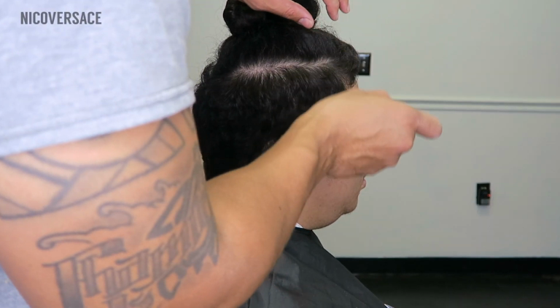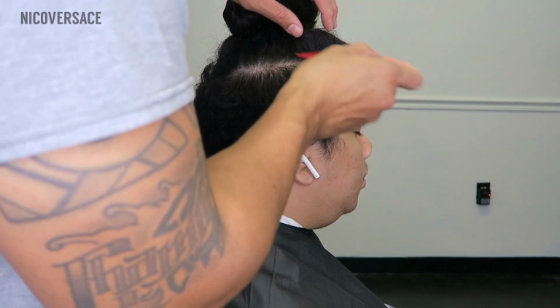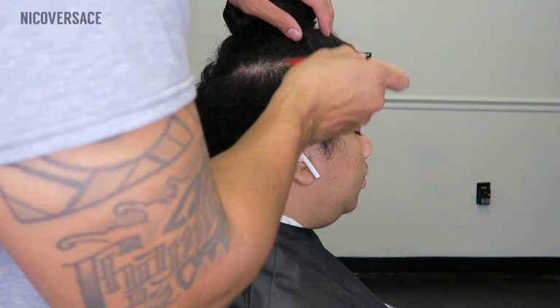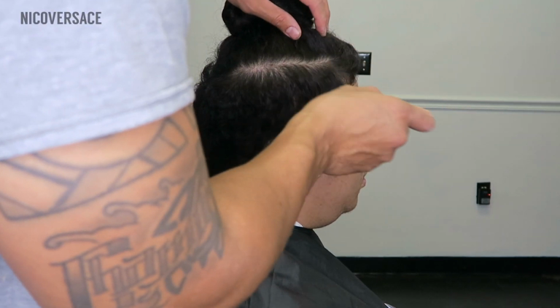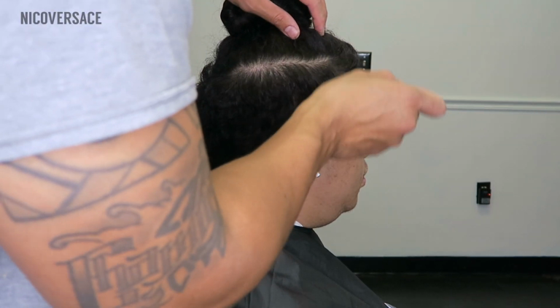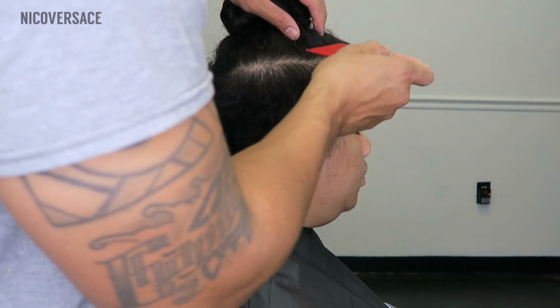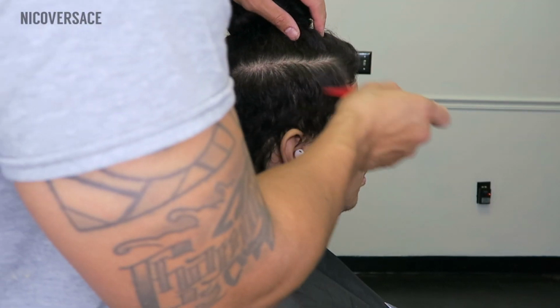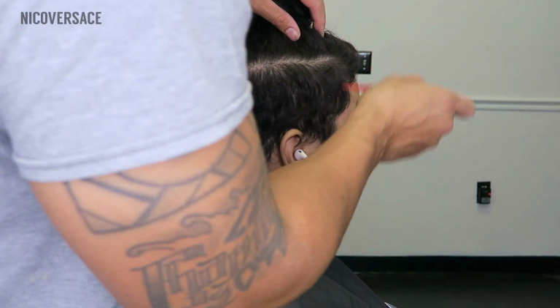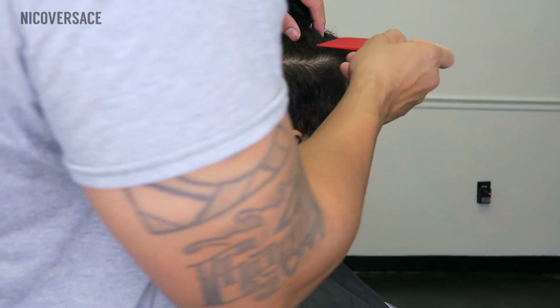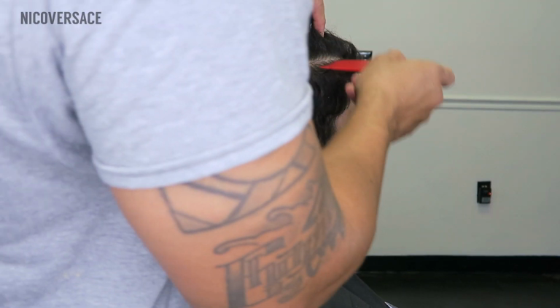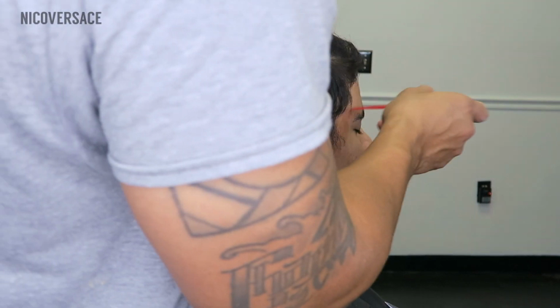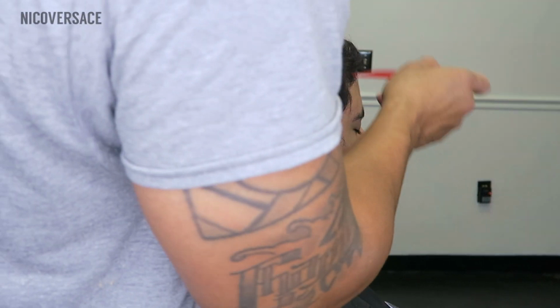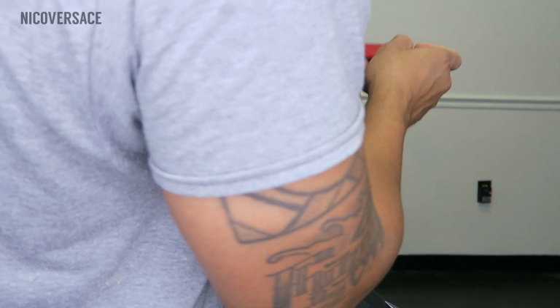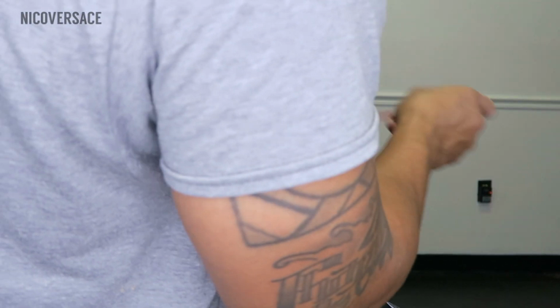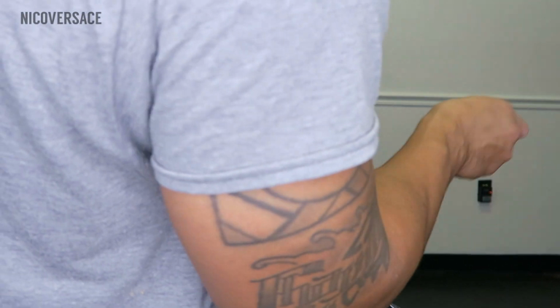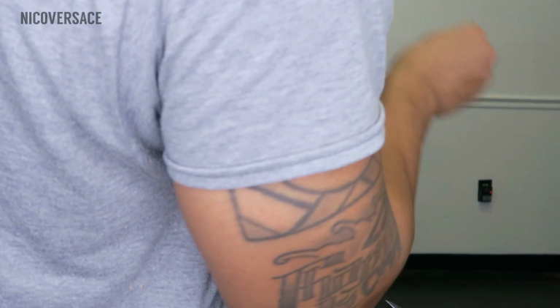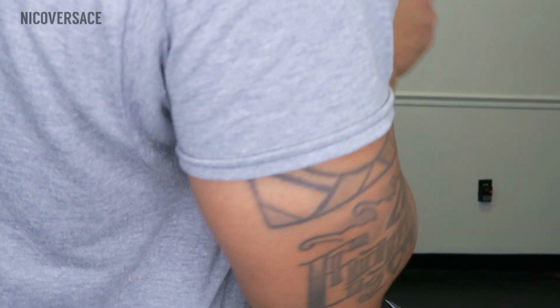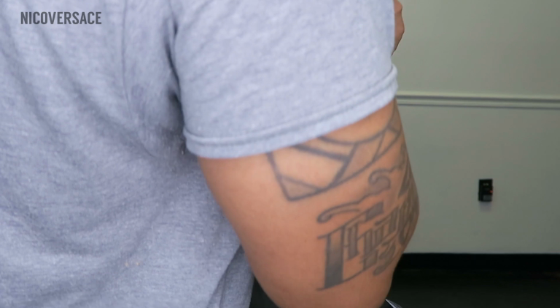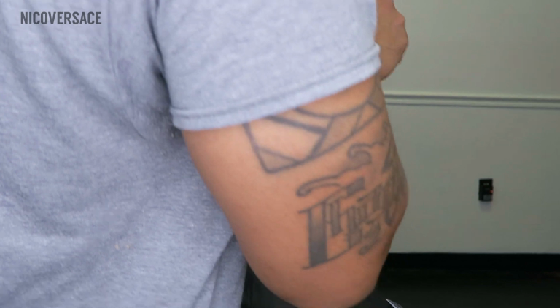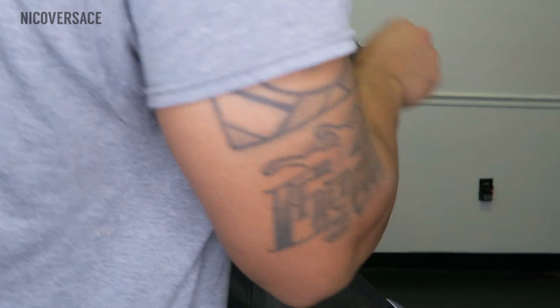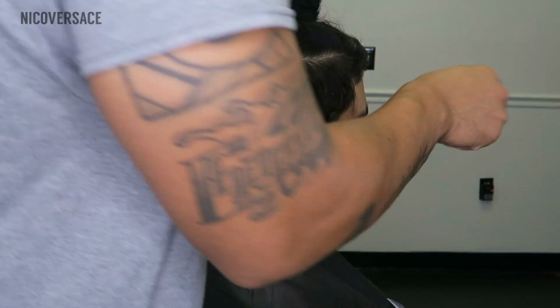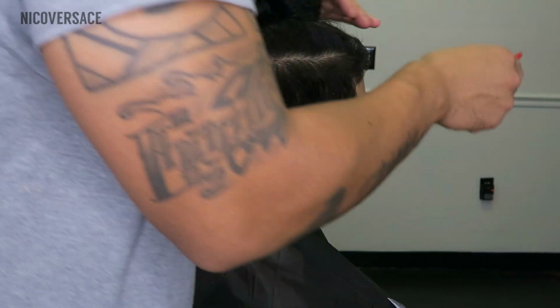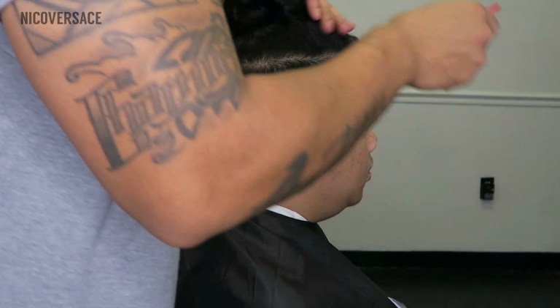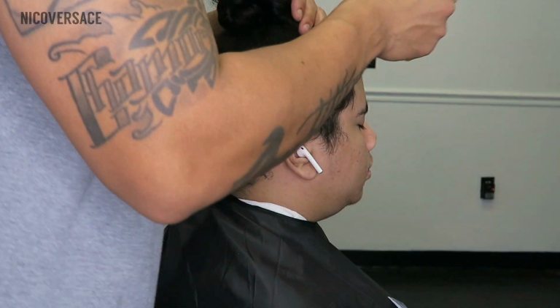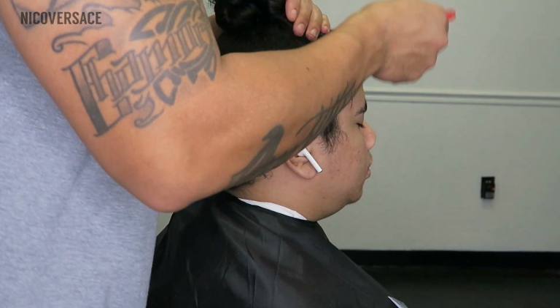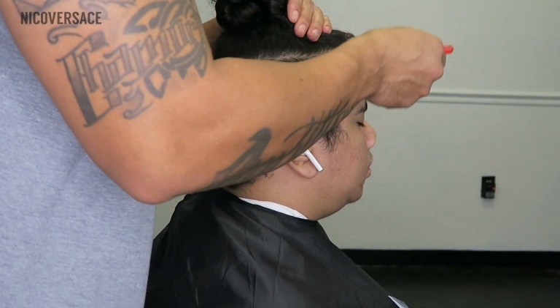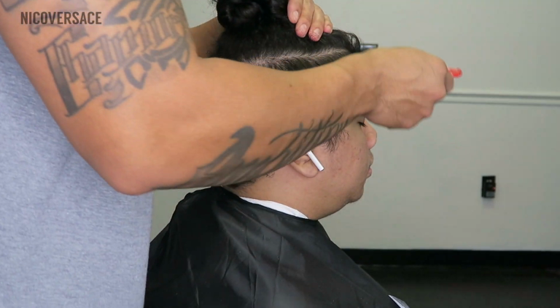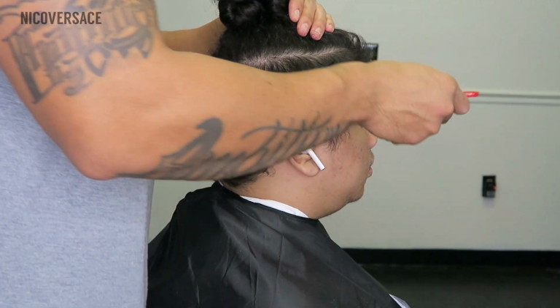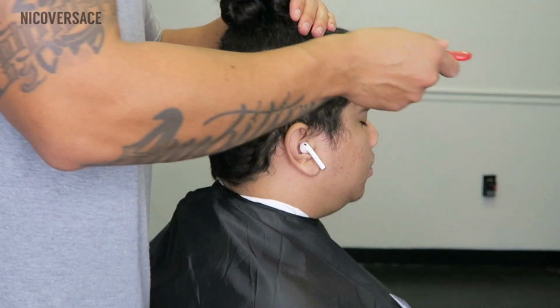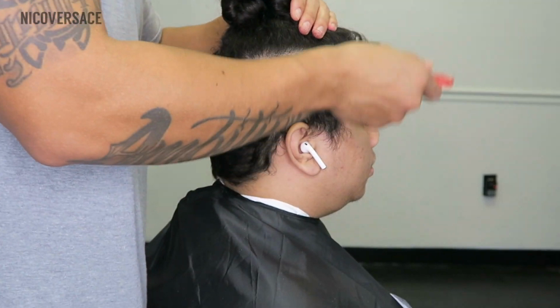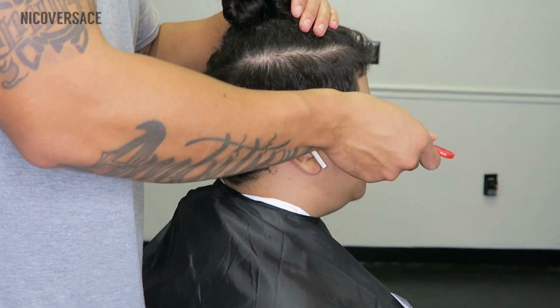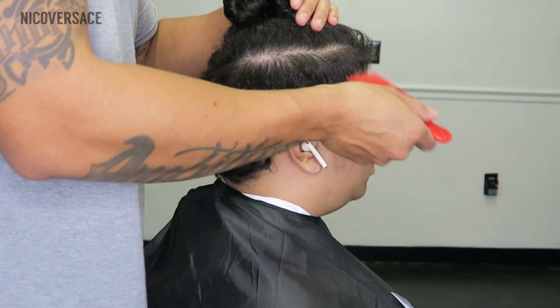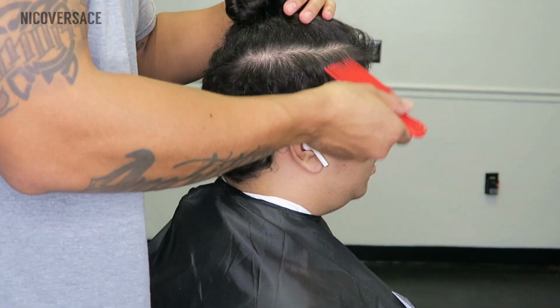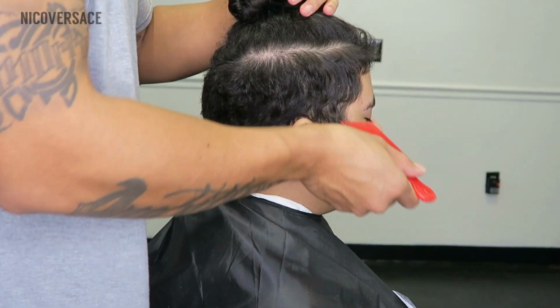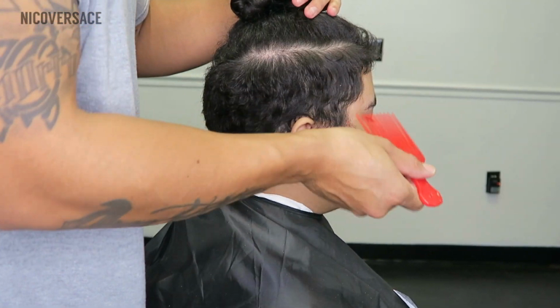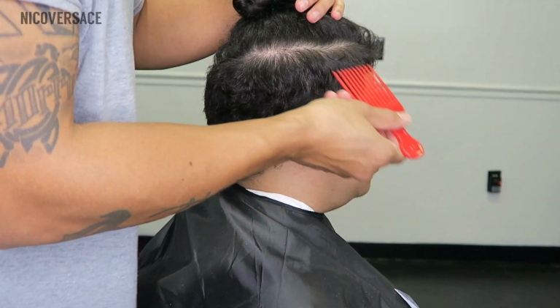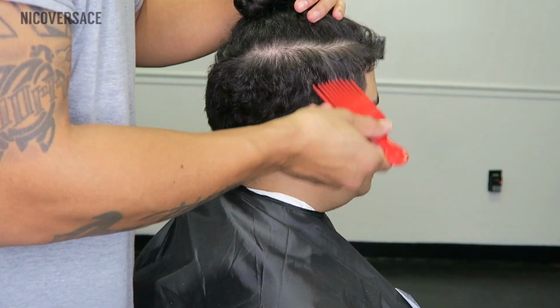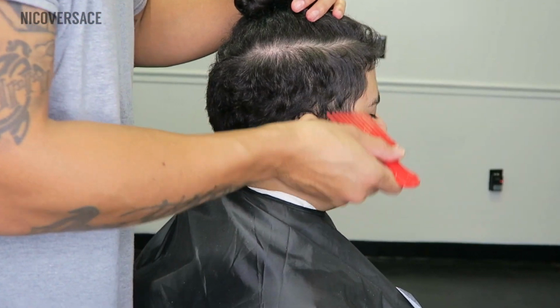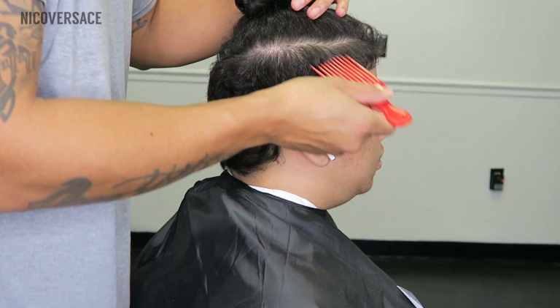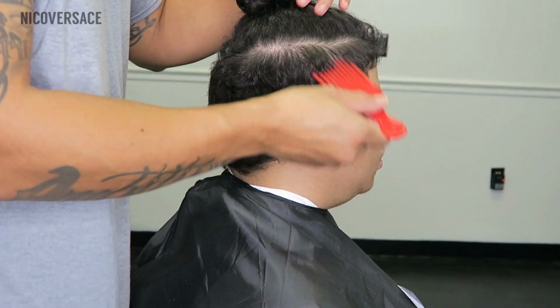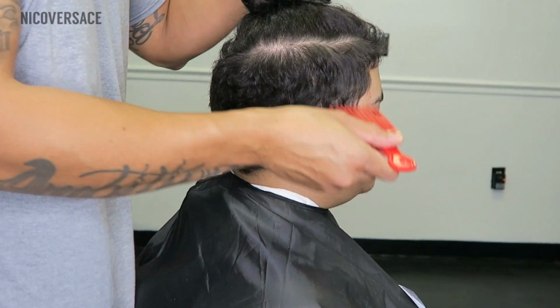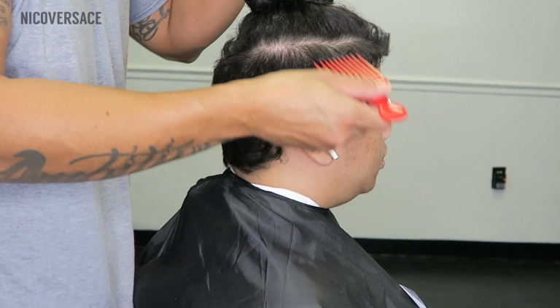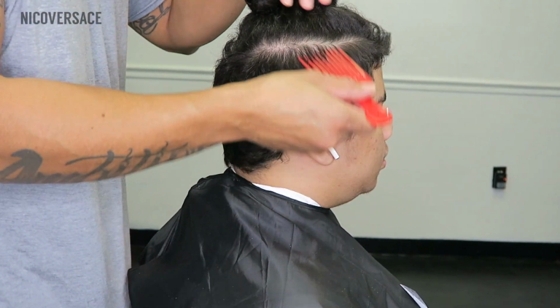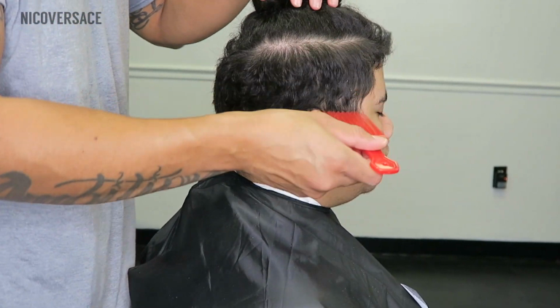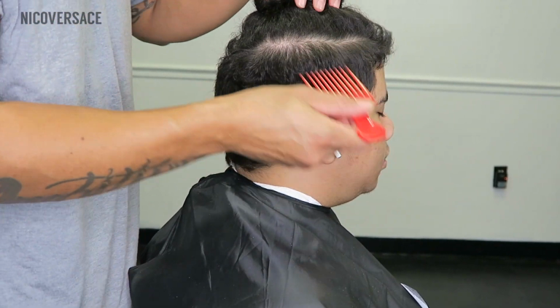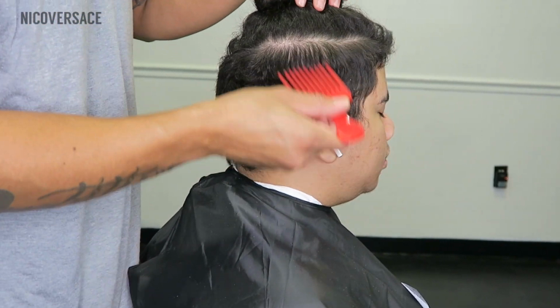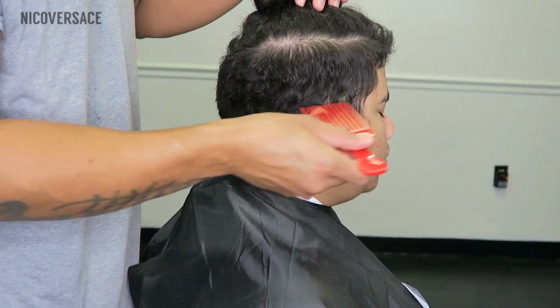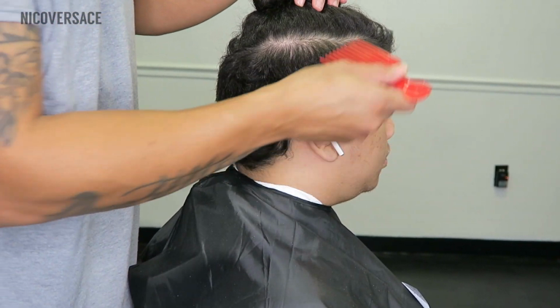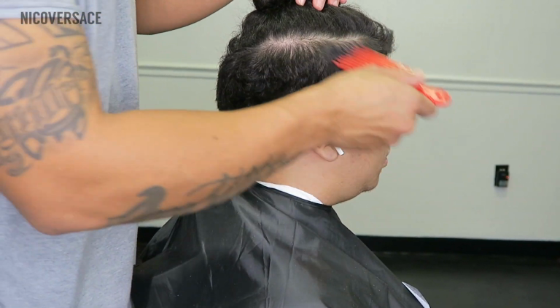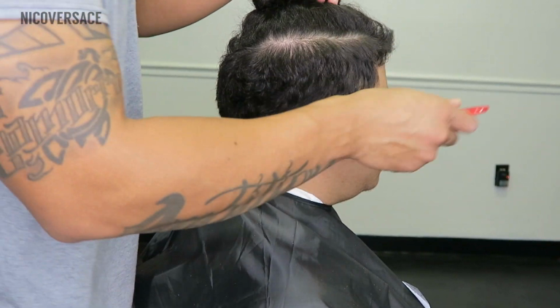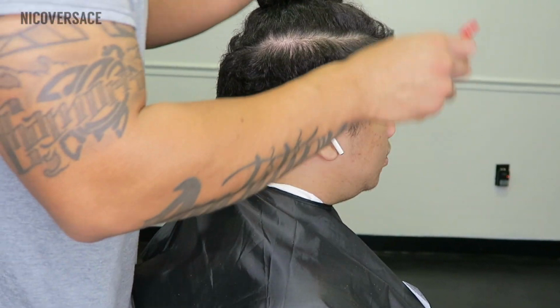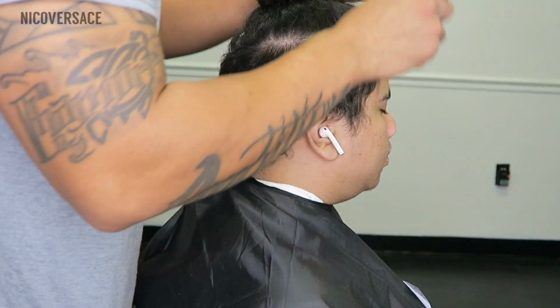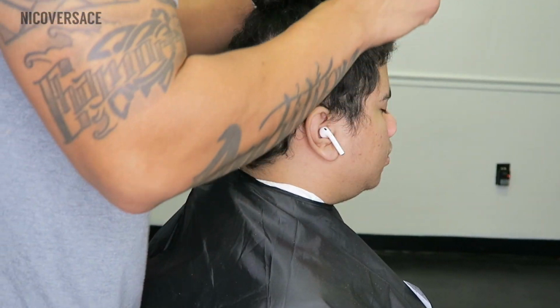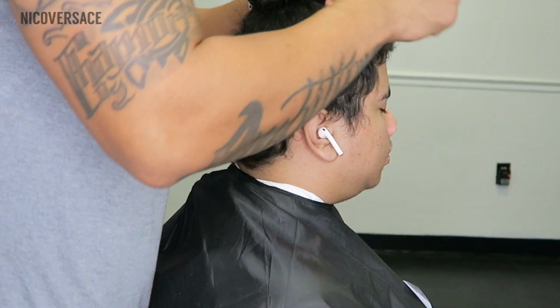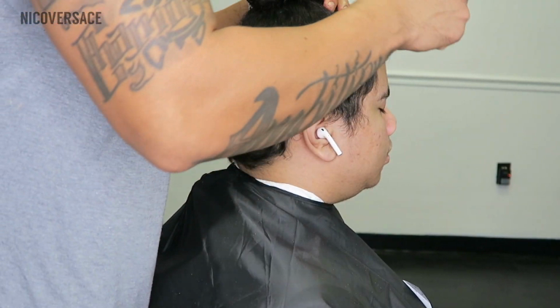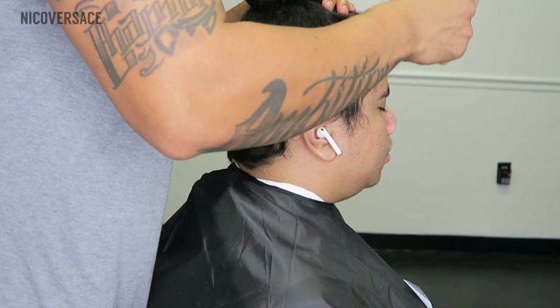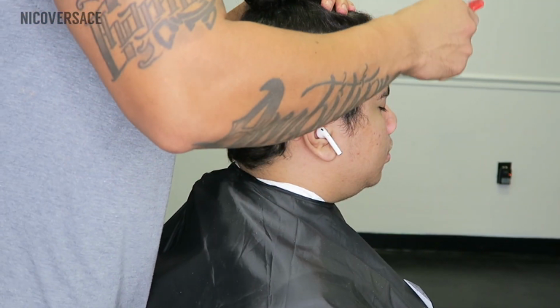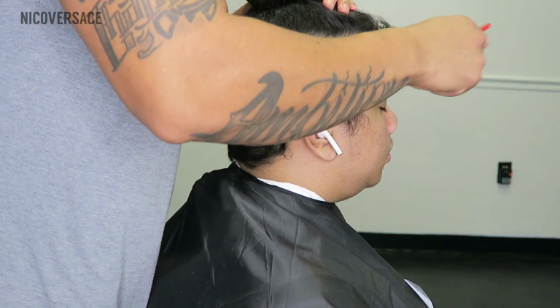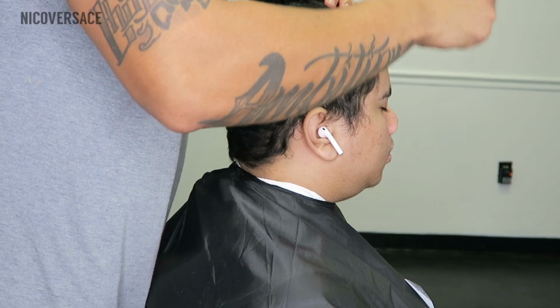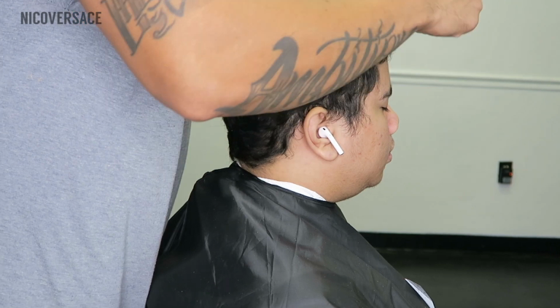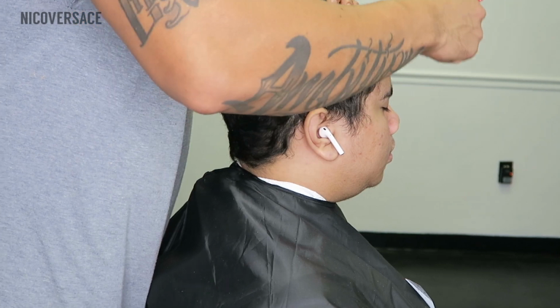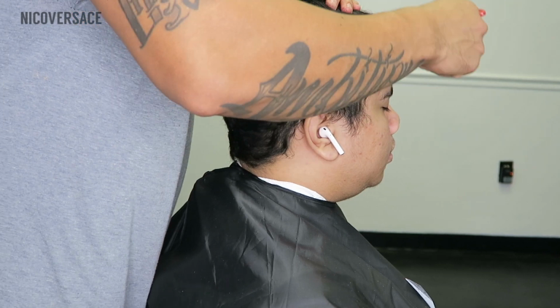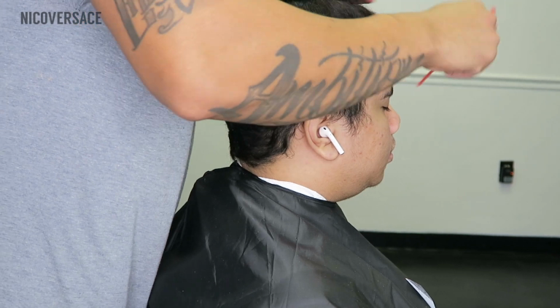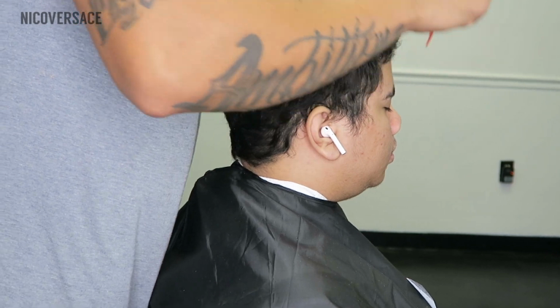Before you pick up them clippers, you want to go out and just analyze your client's hair. It's a good time to comb it out, brush the hair out, and see what you got to work with.